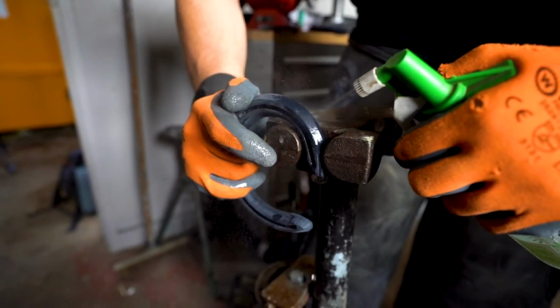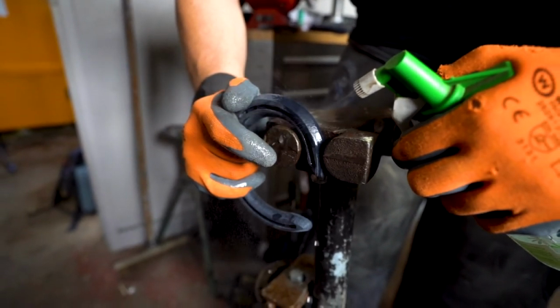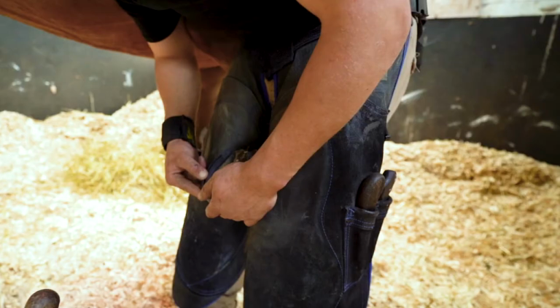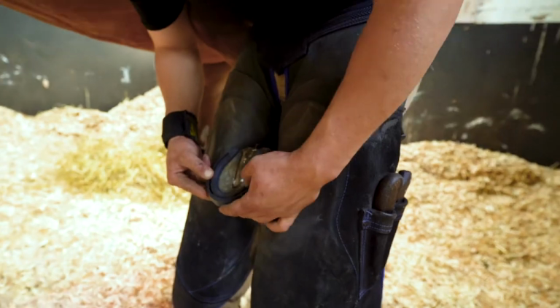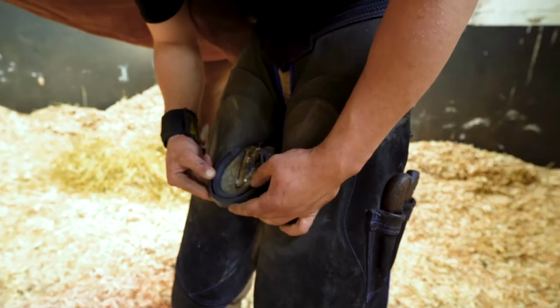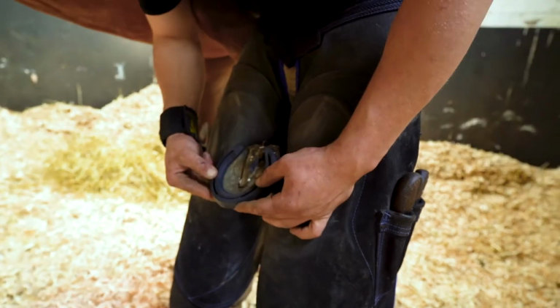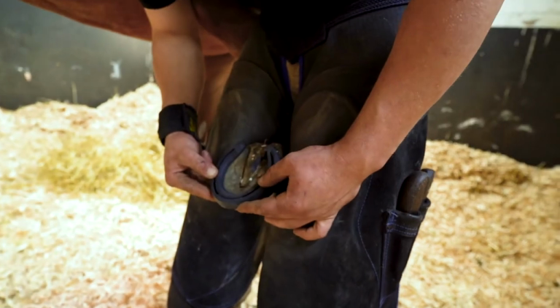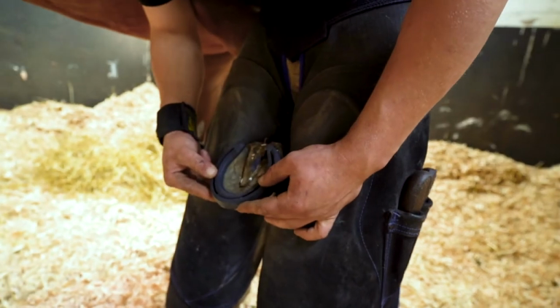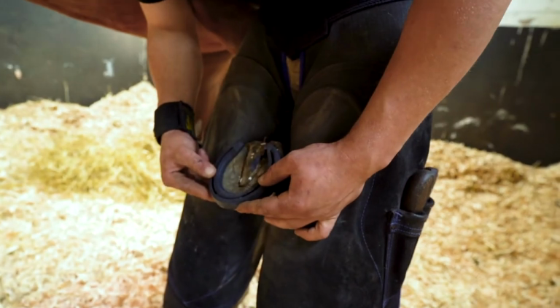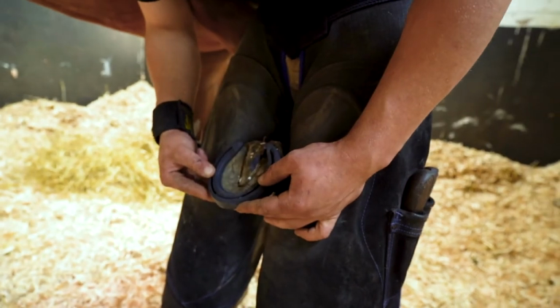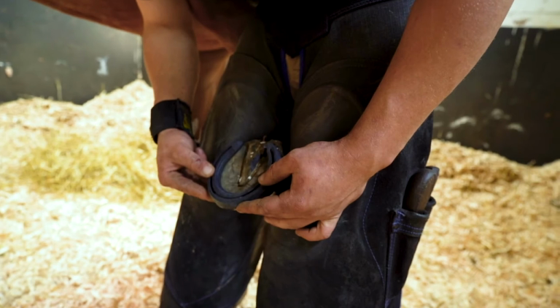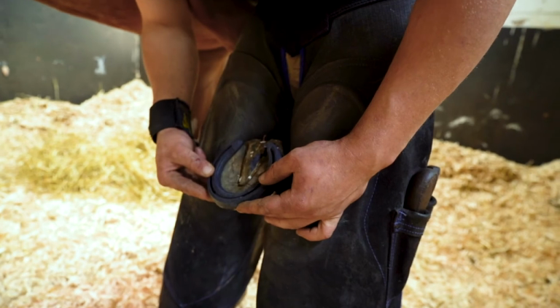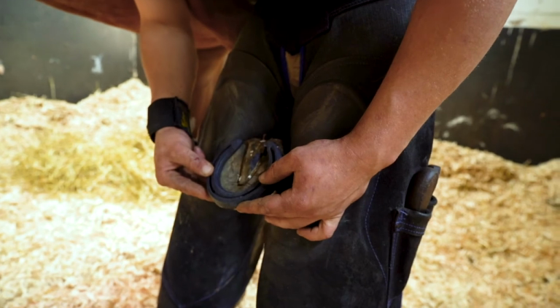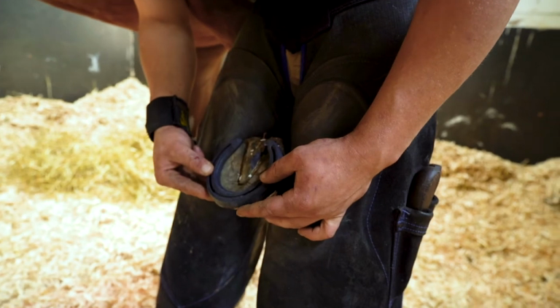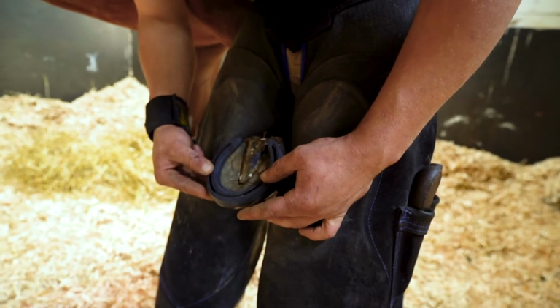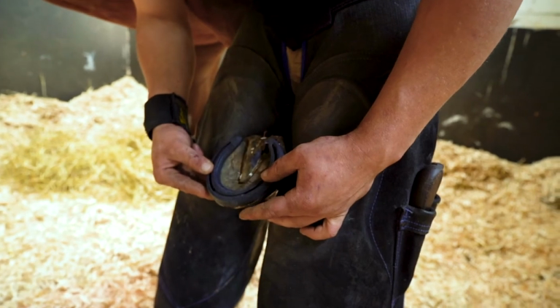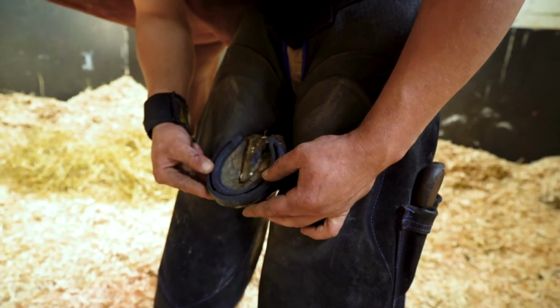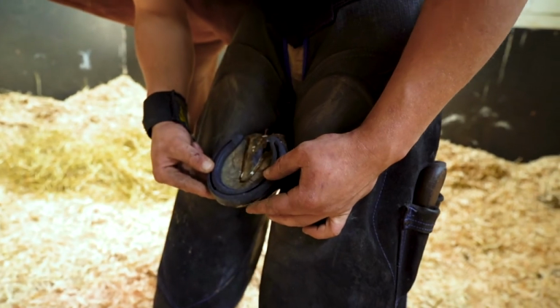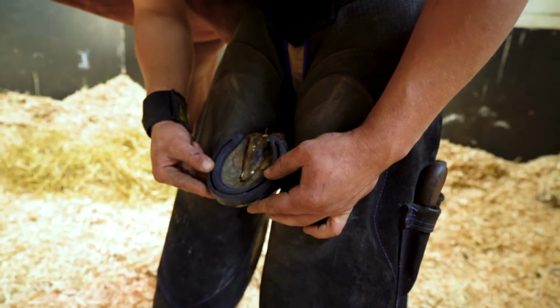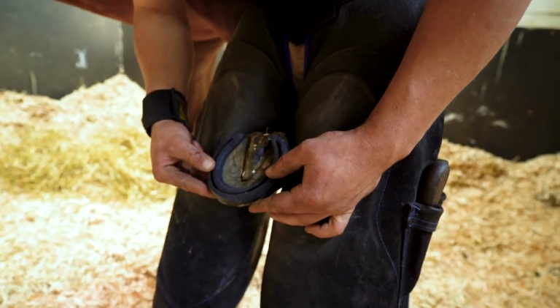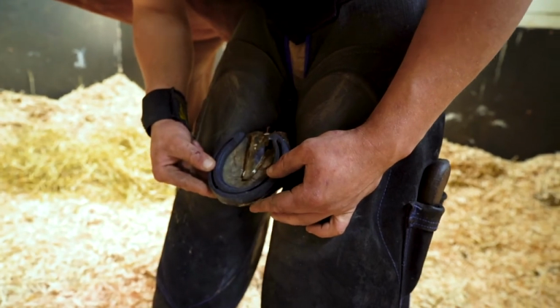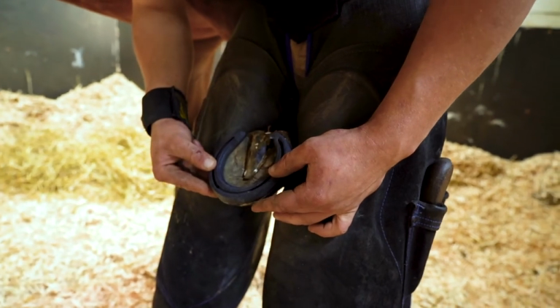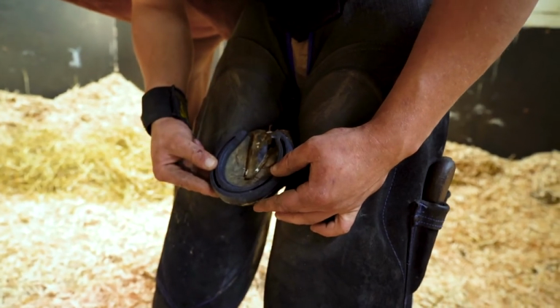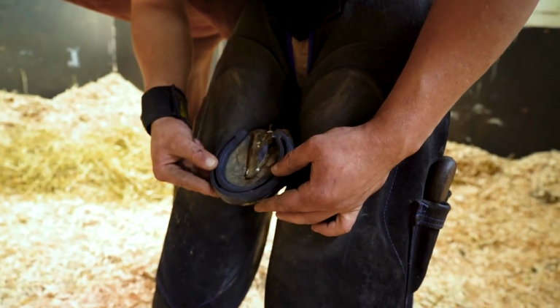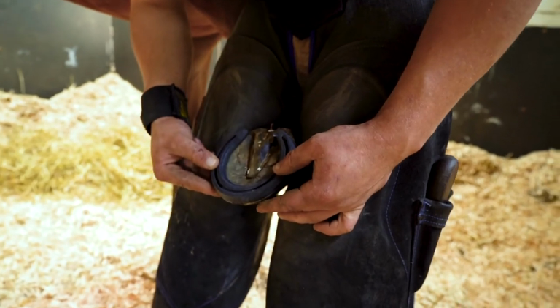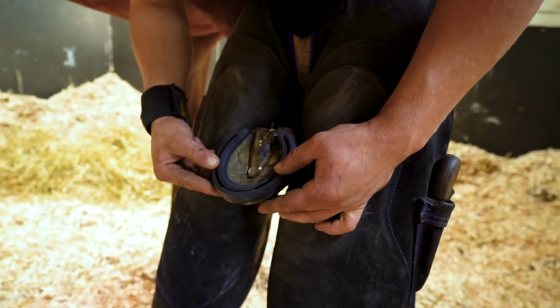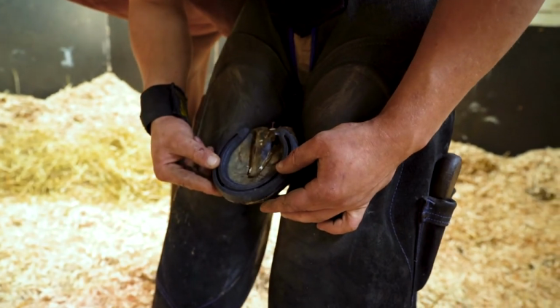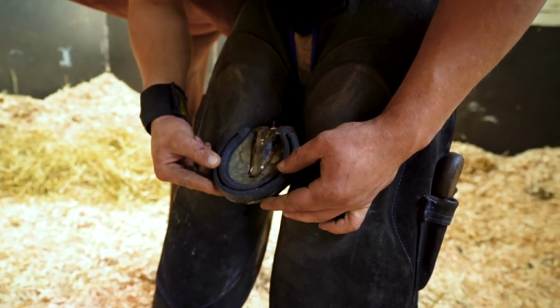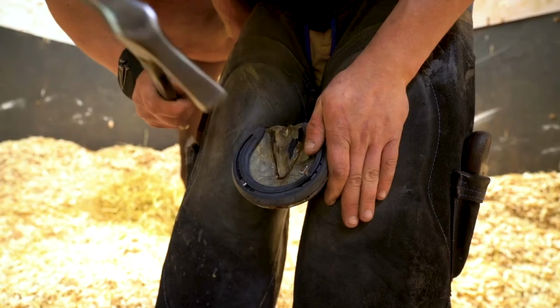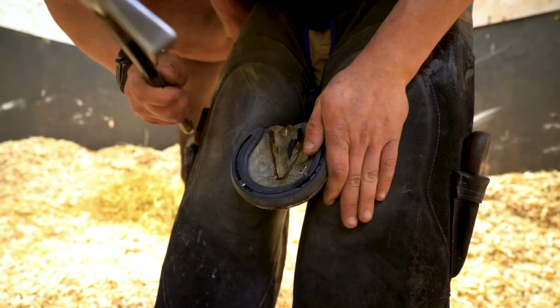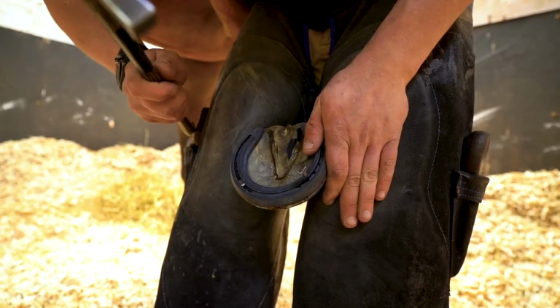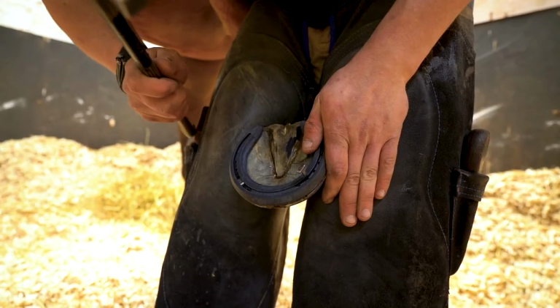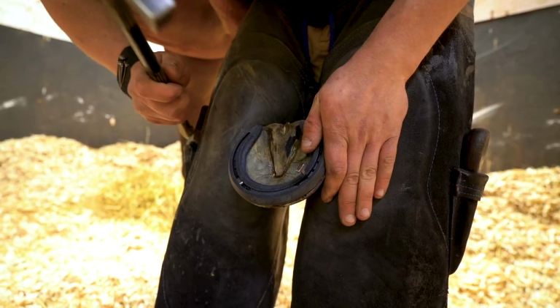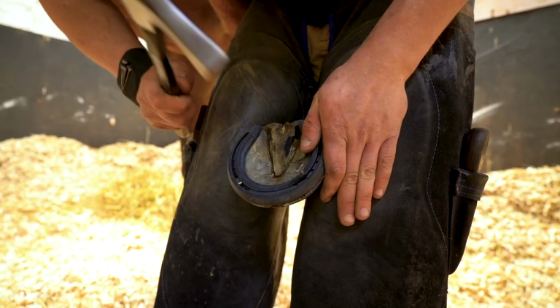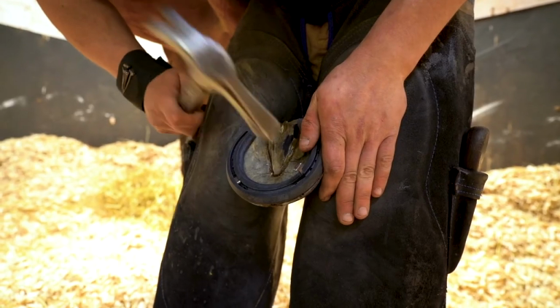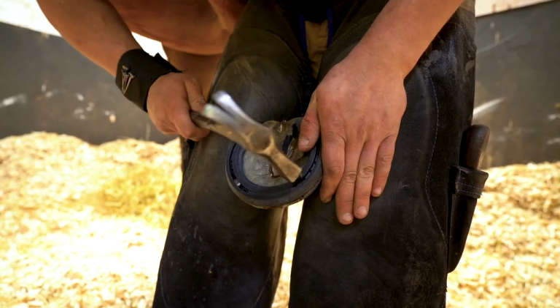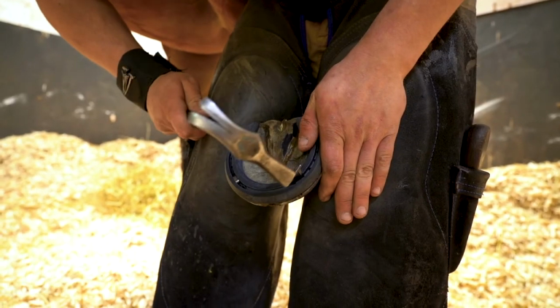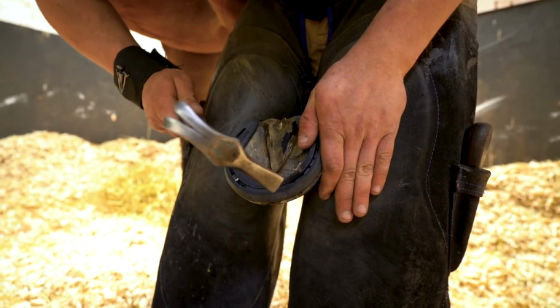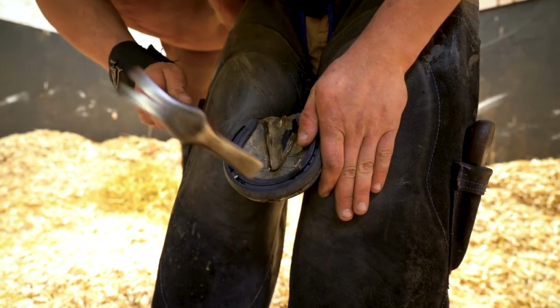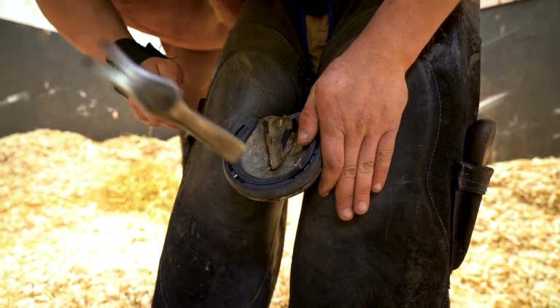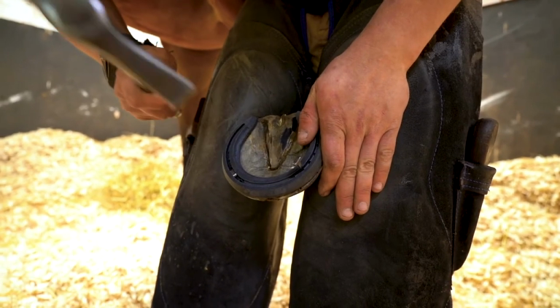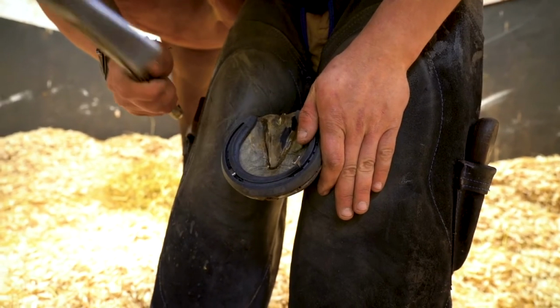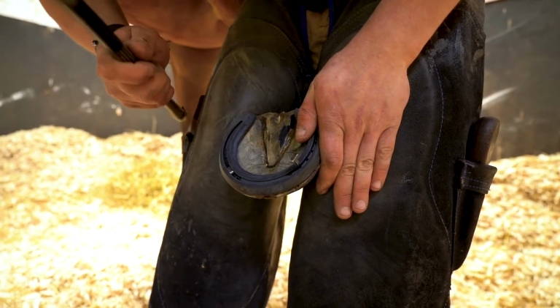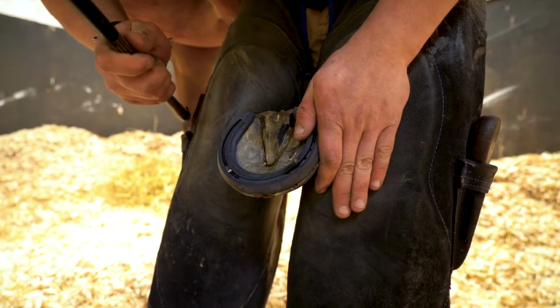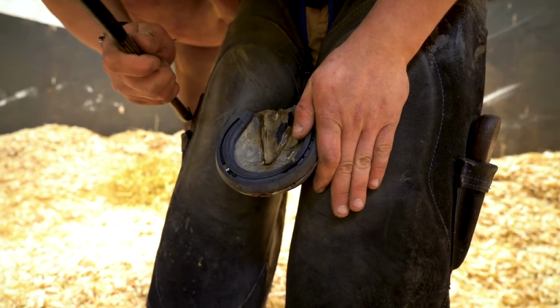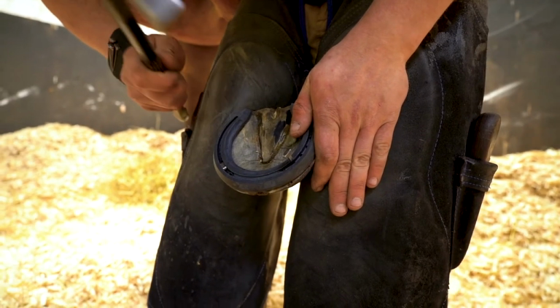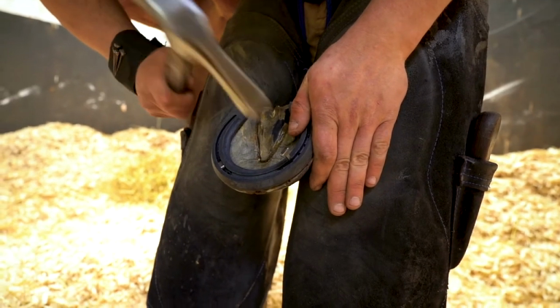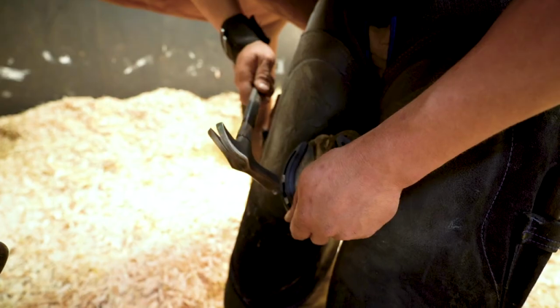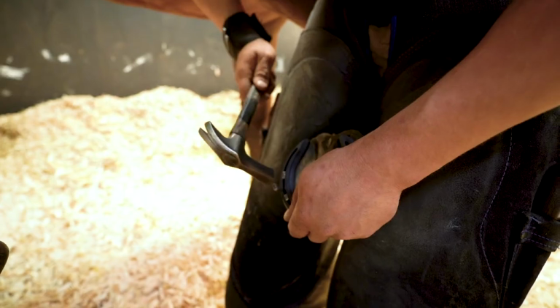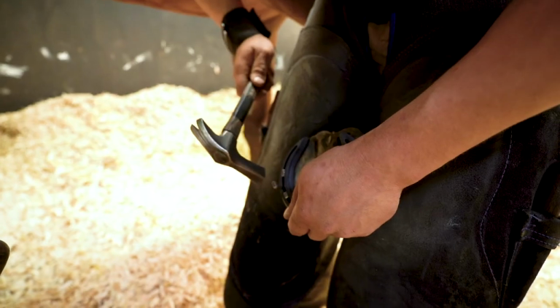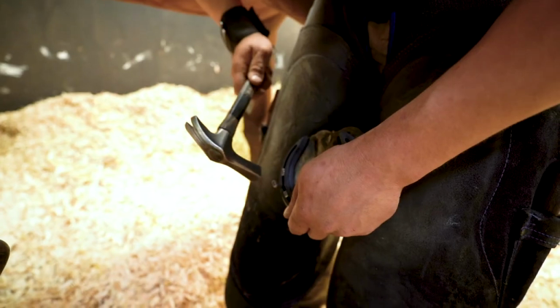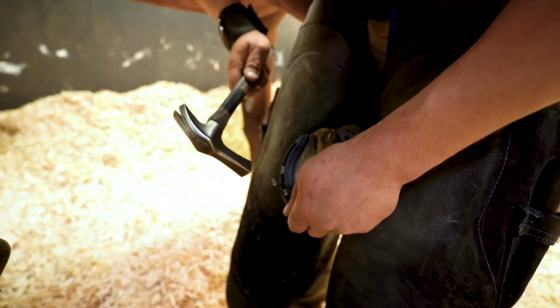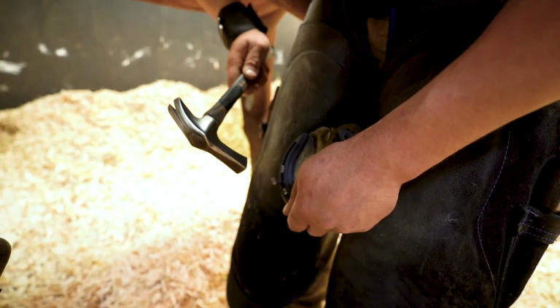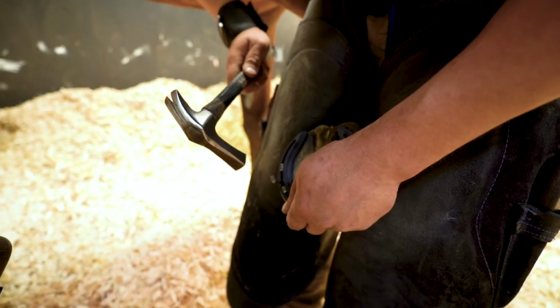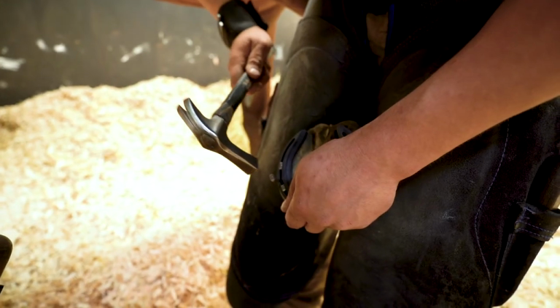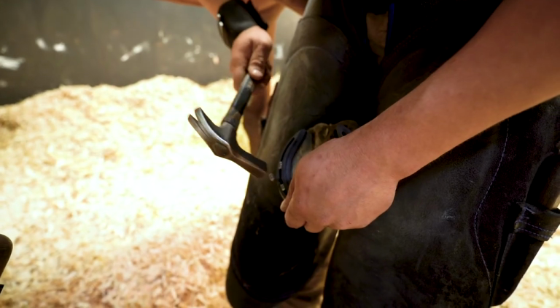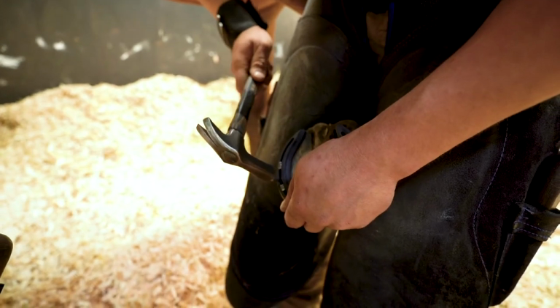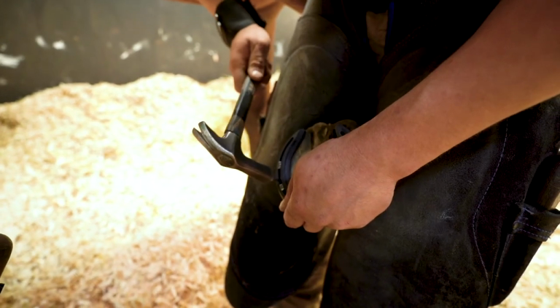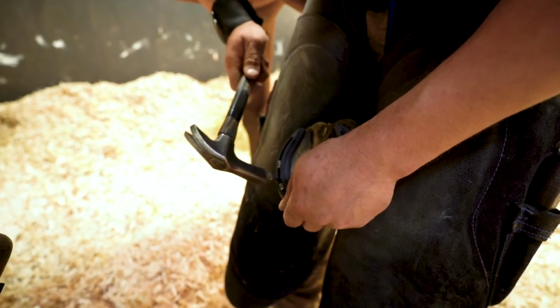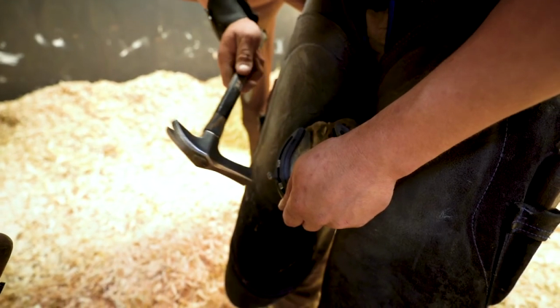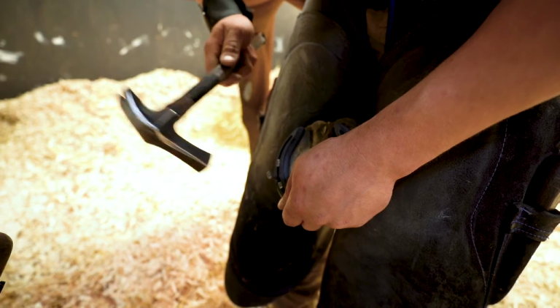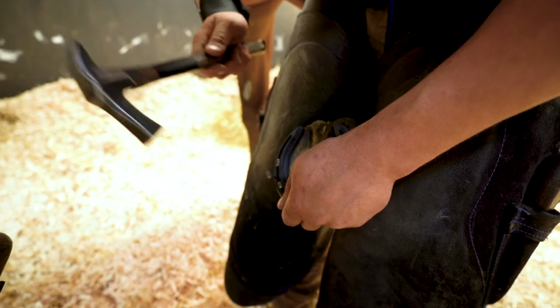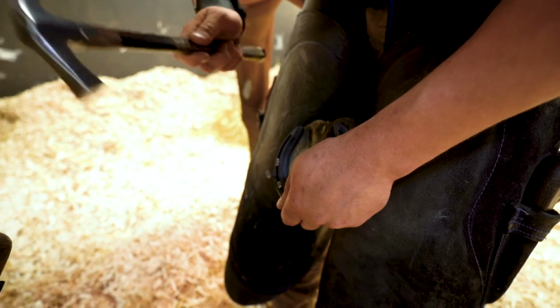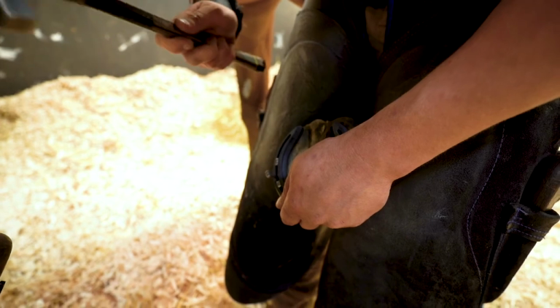After achieving the right fit, the Triple R shoe can be nailed on just like a traditional steel or aluminum shoe.